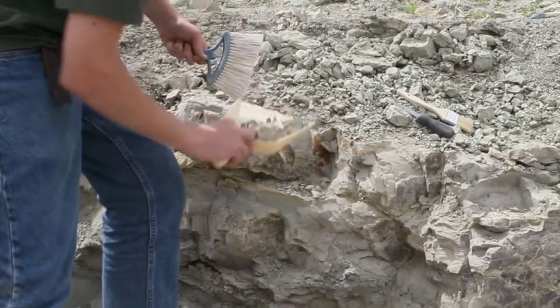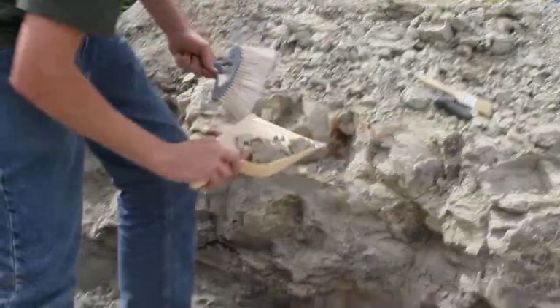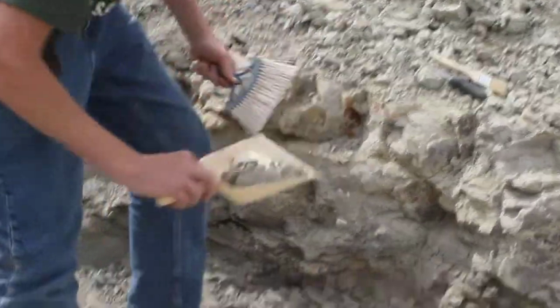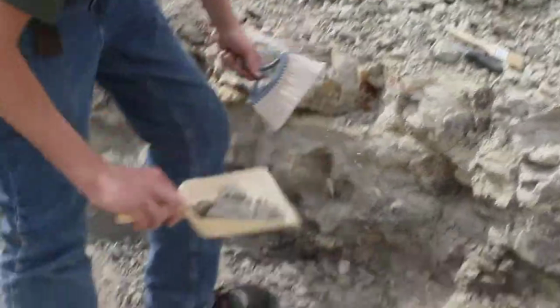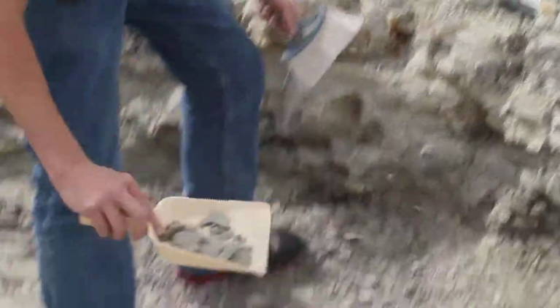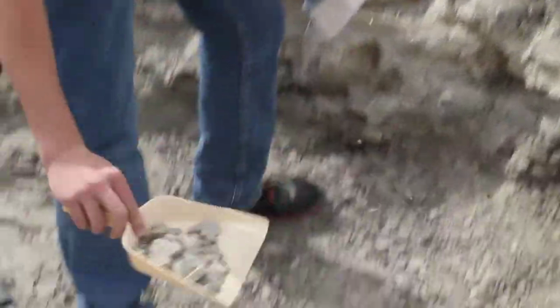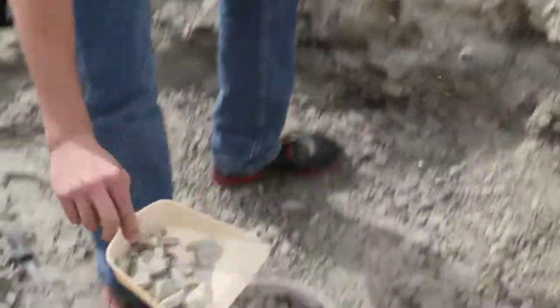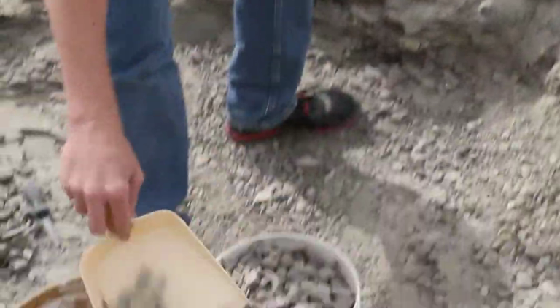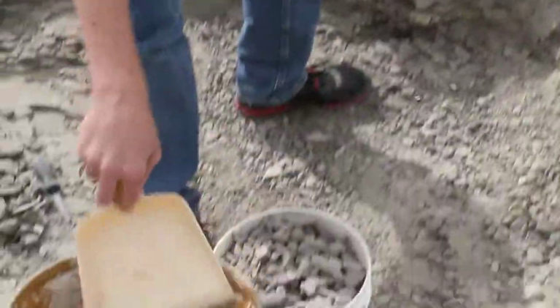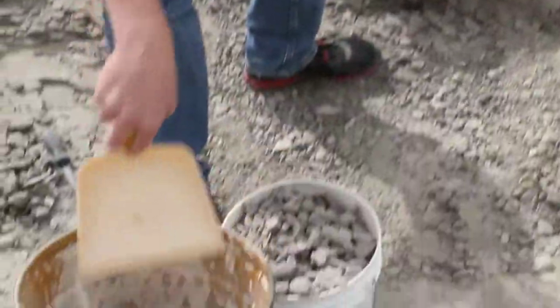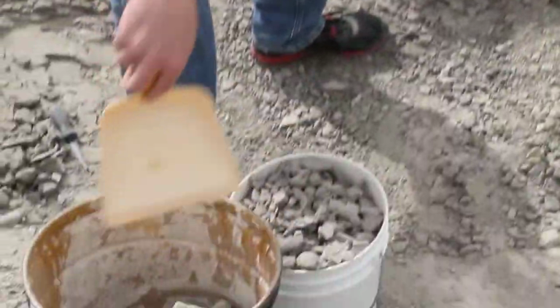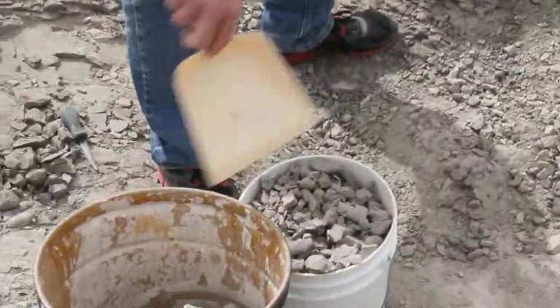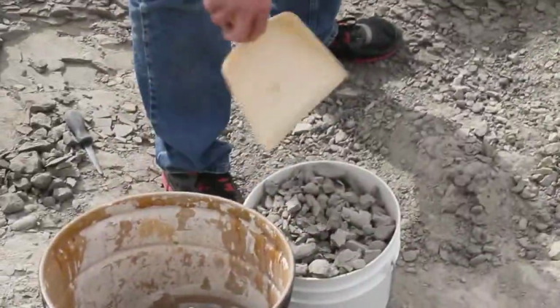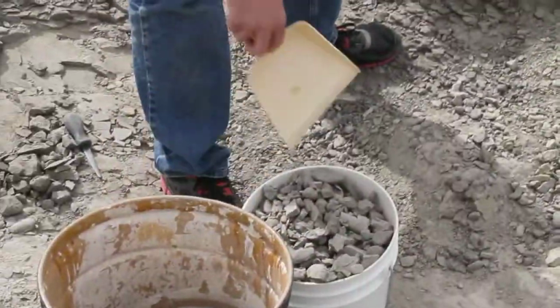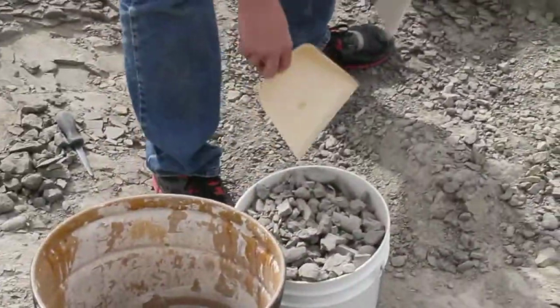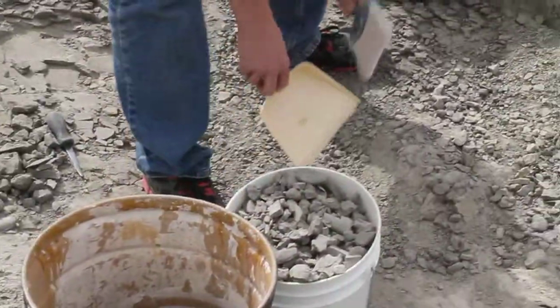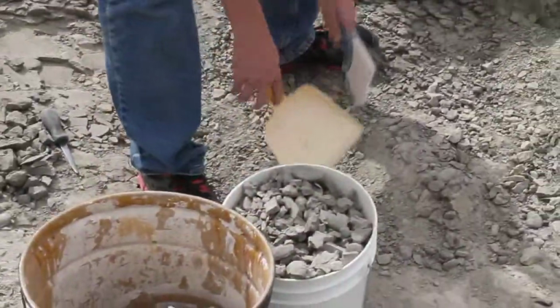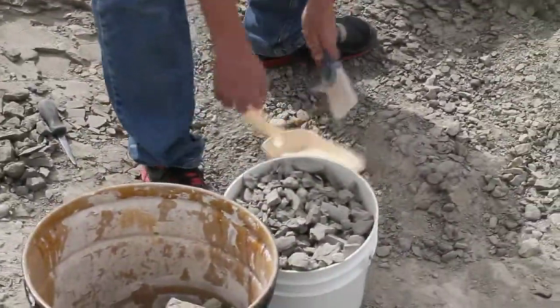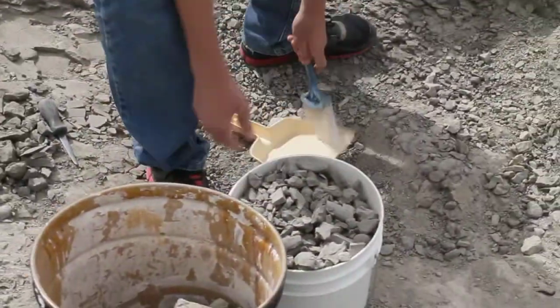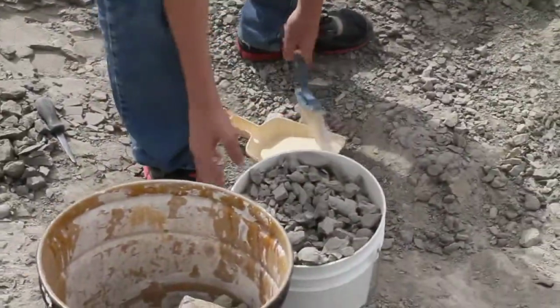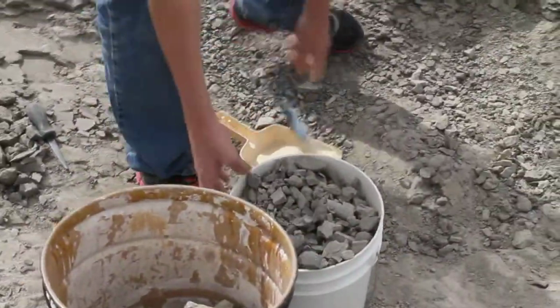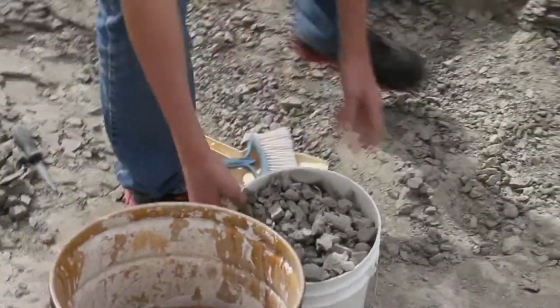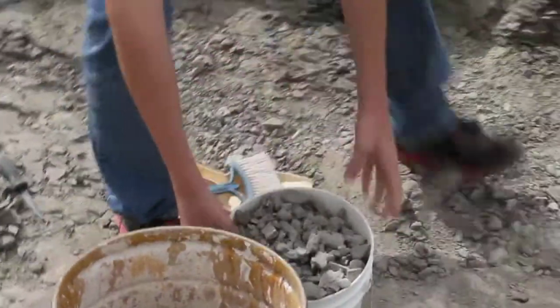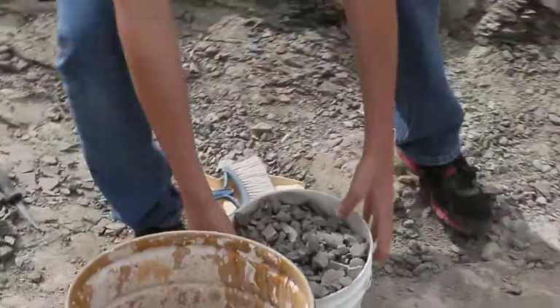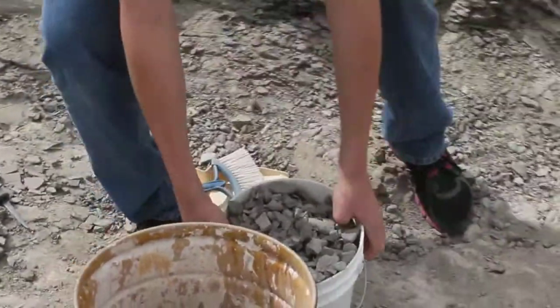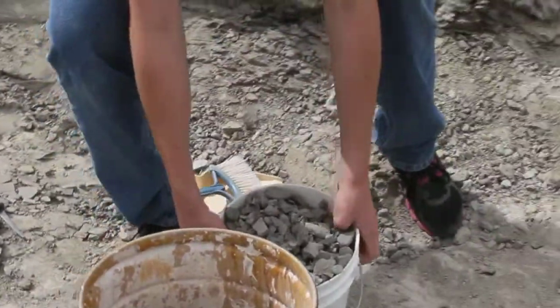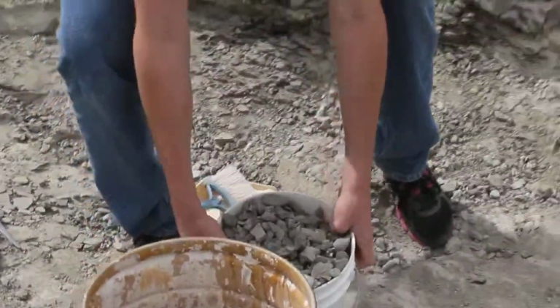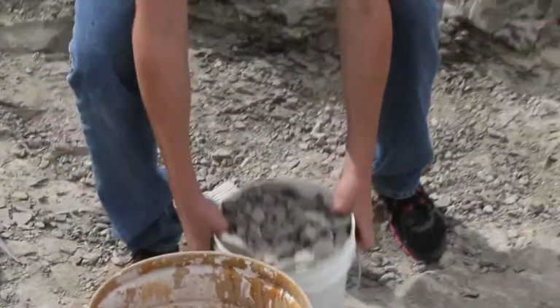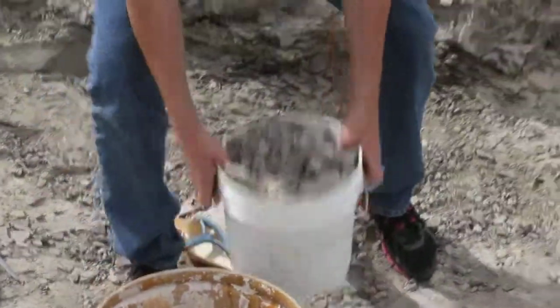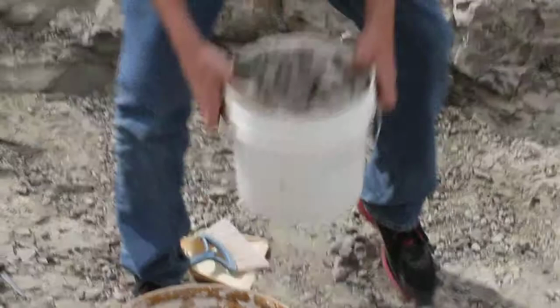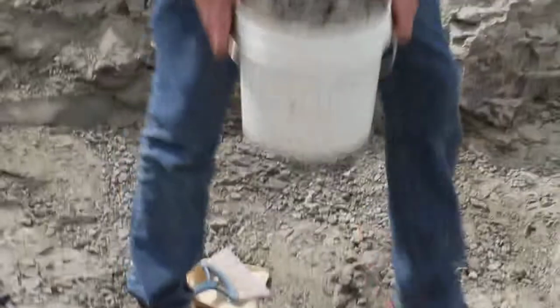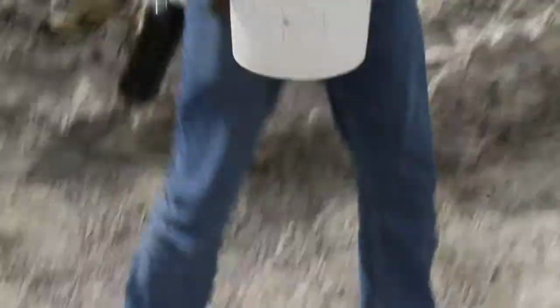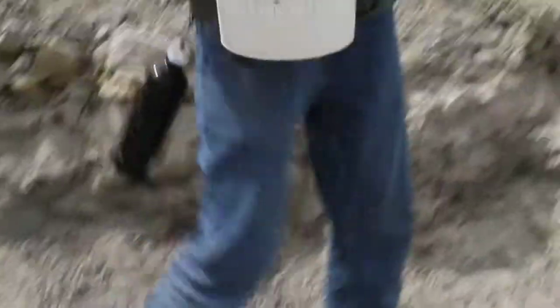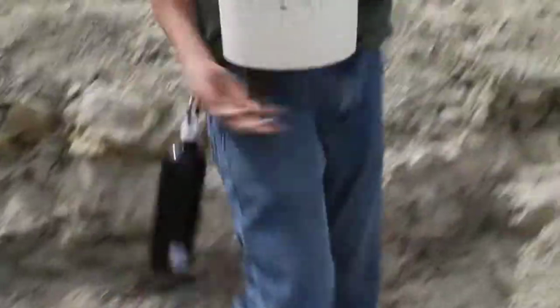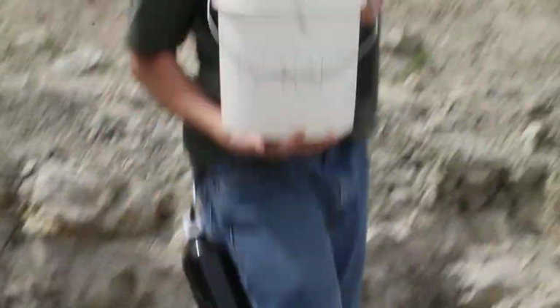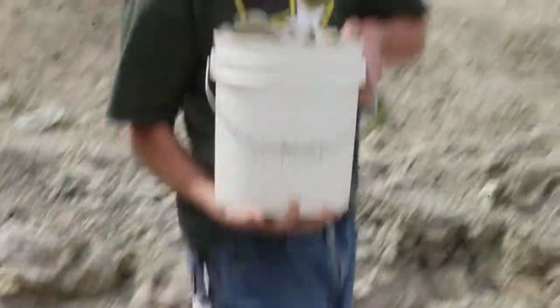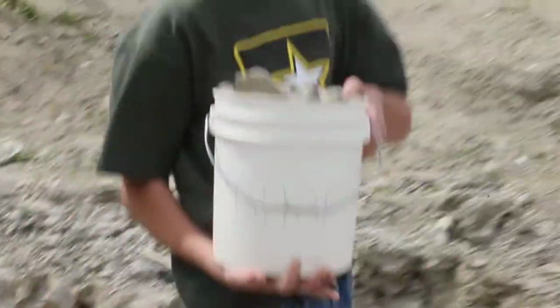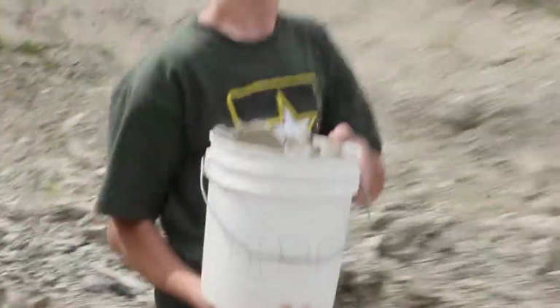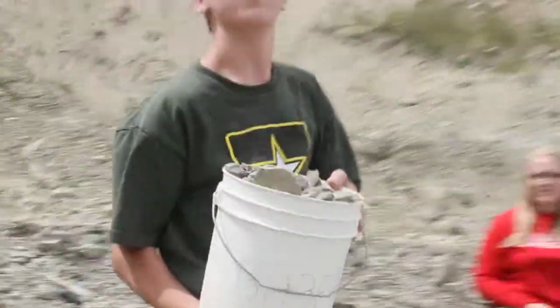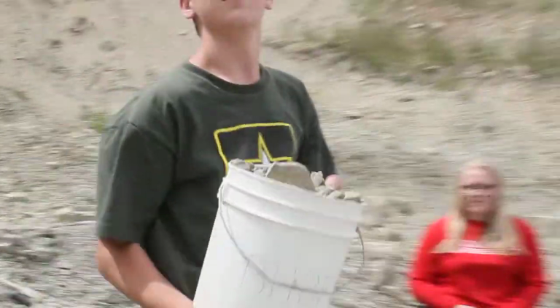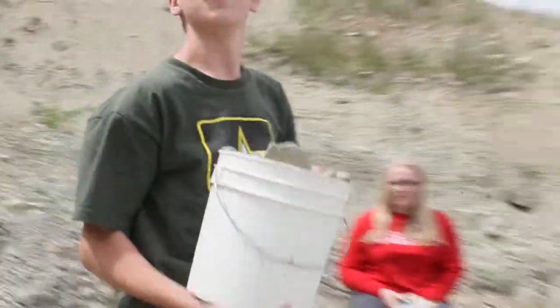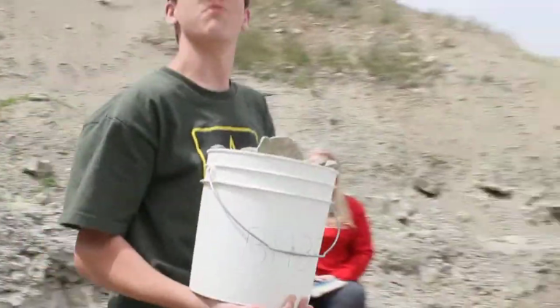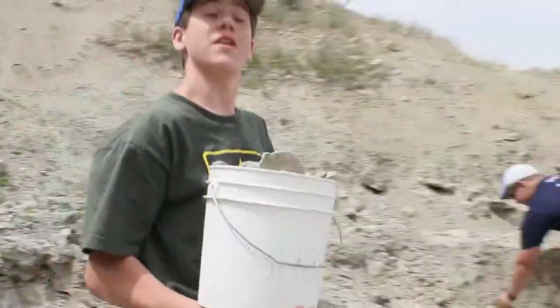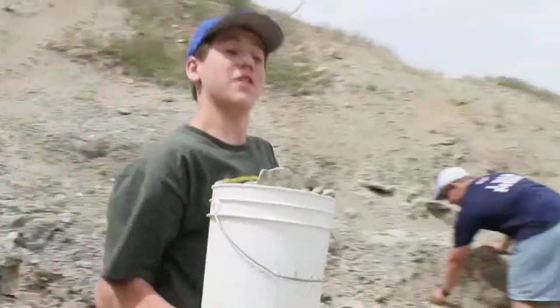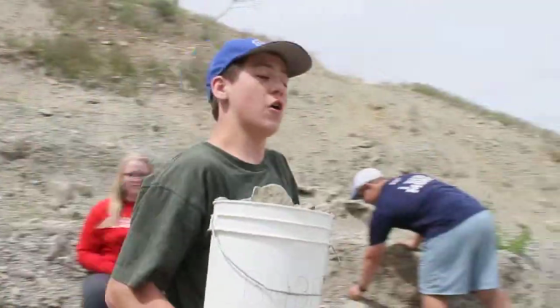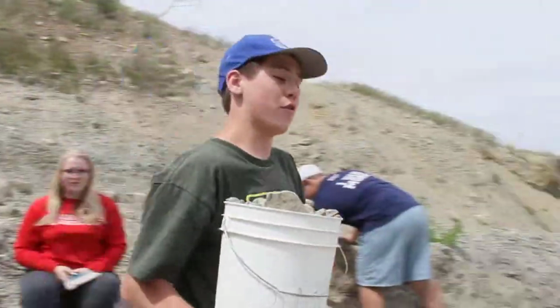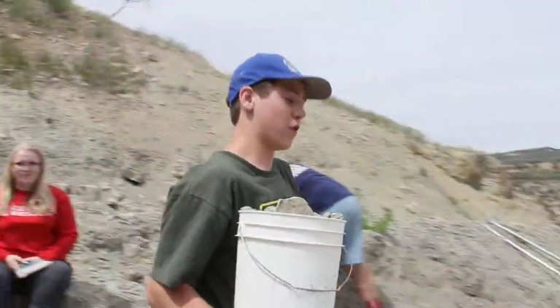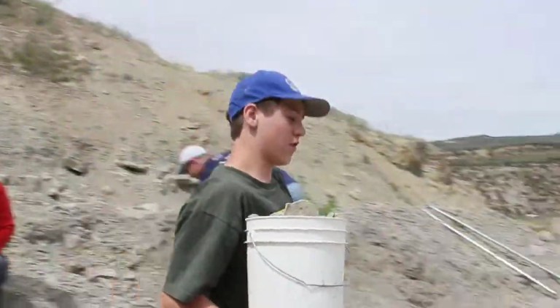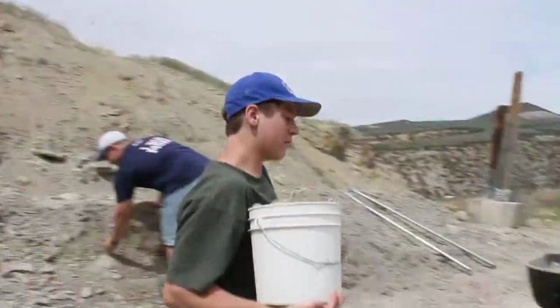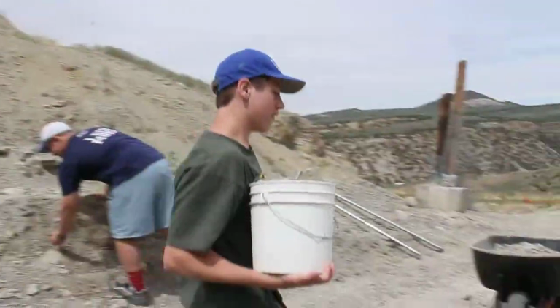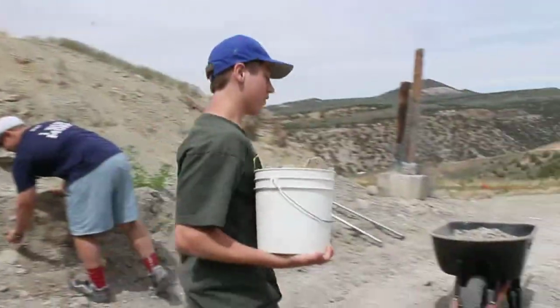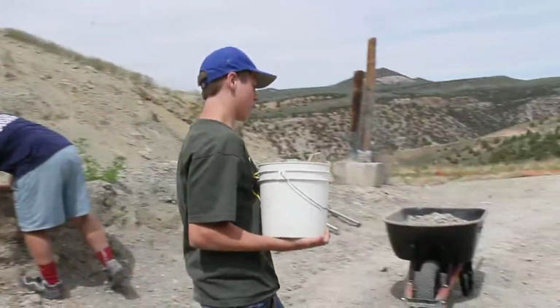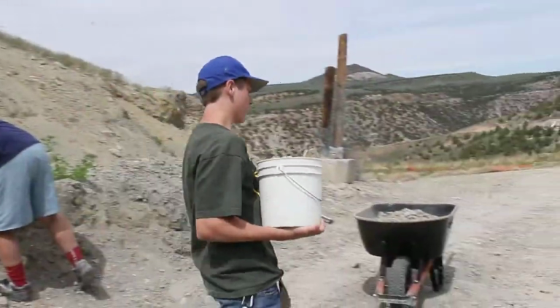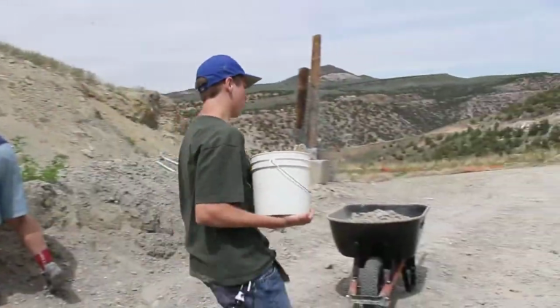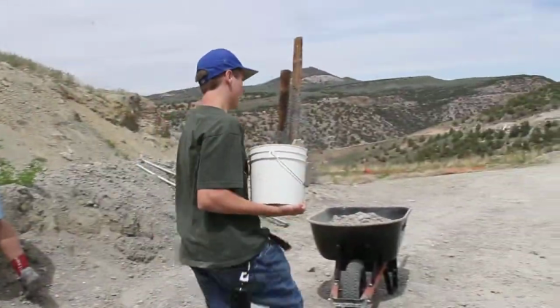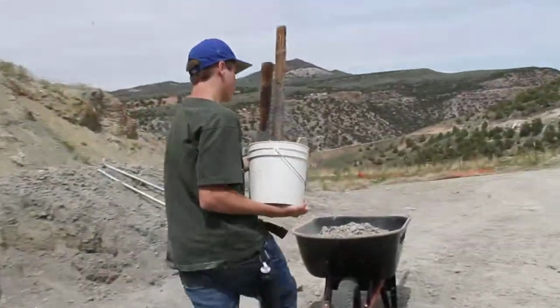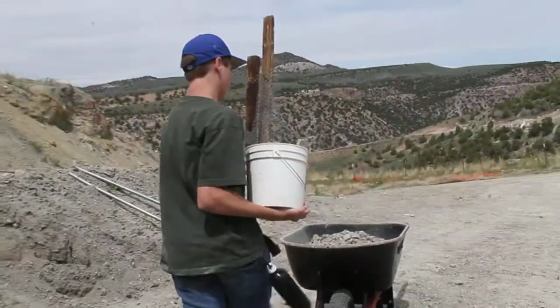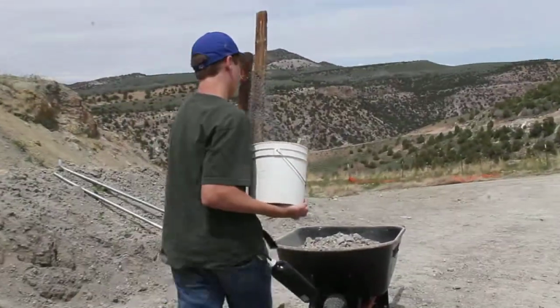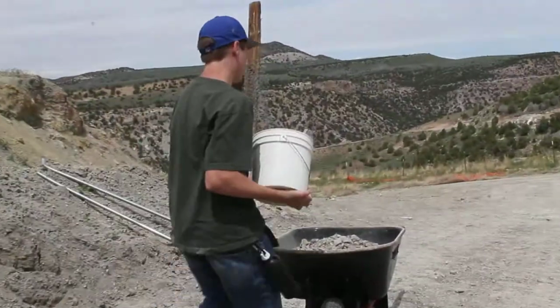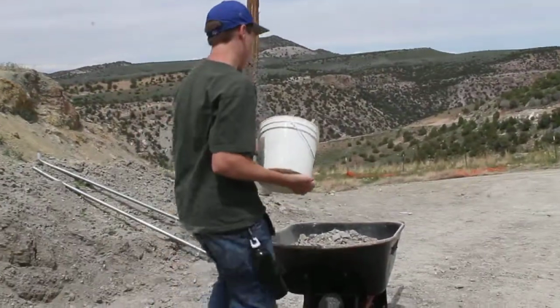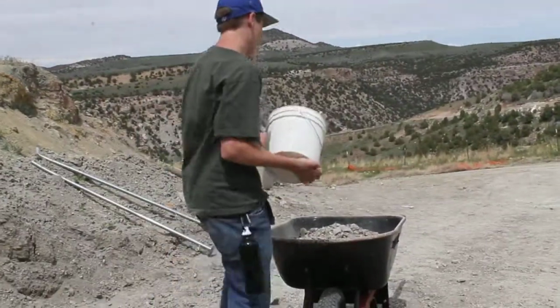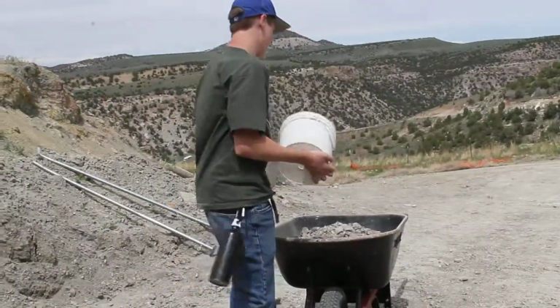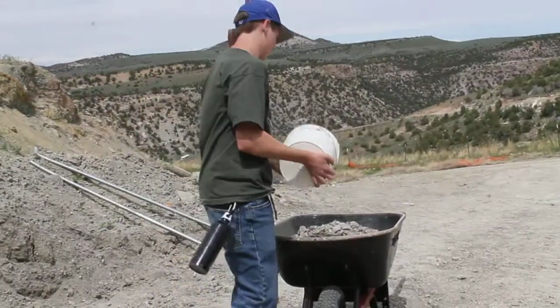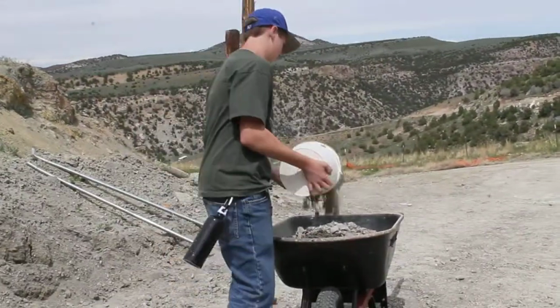Put it in the bucket, and when the bucket is full like this, you bring it over to the wheelbarrow.